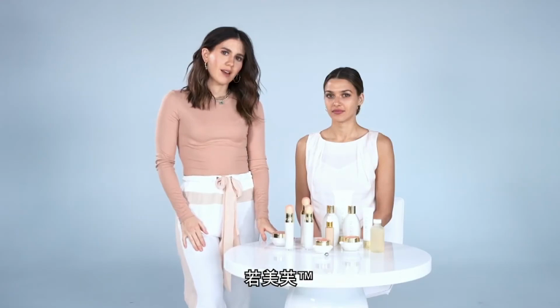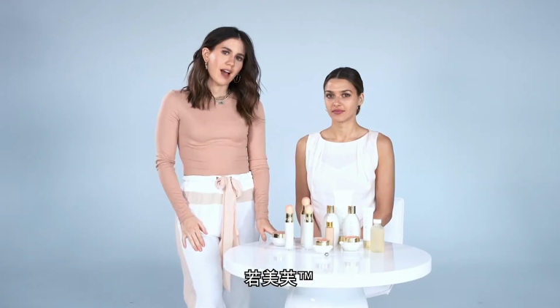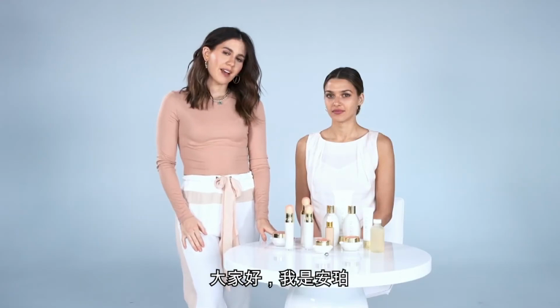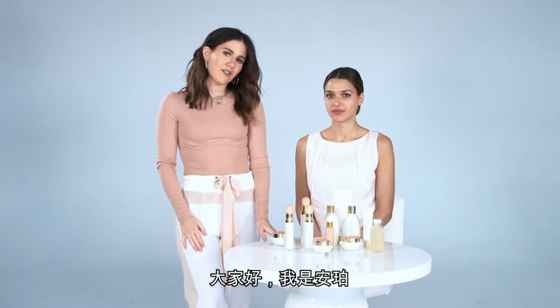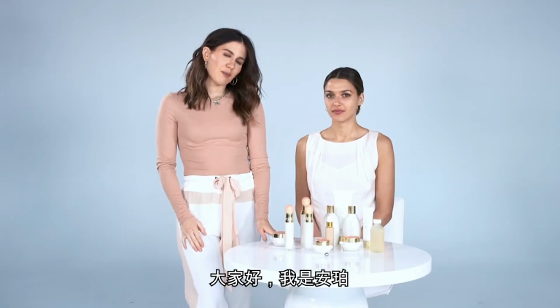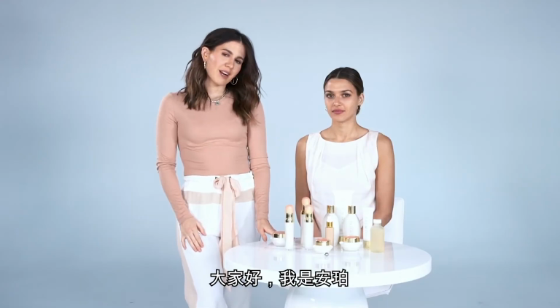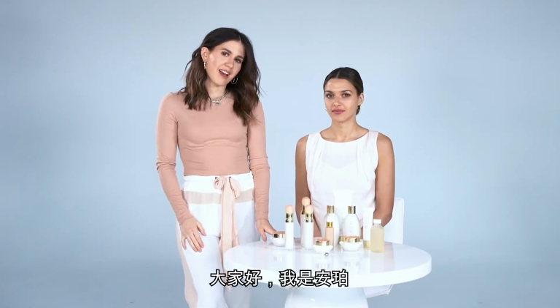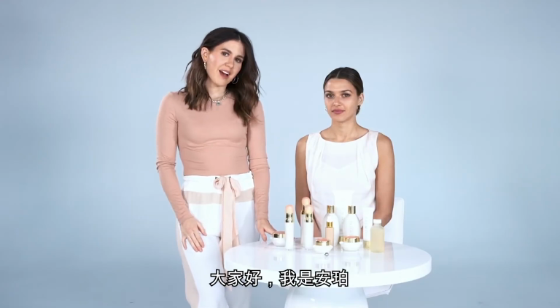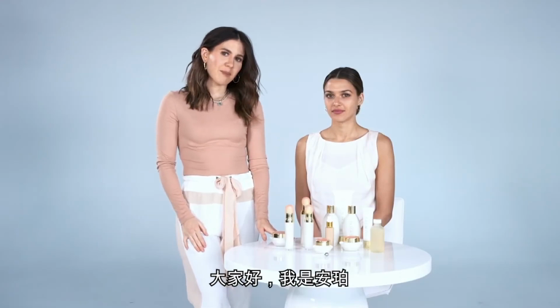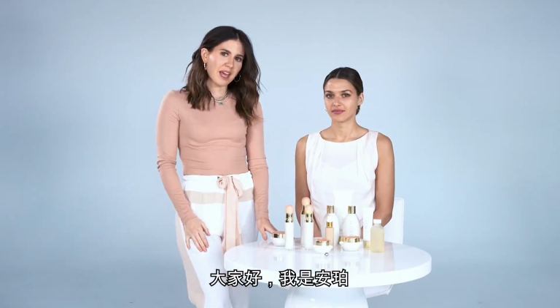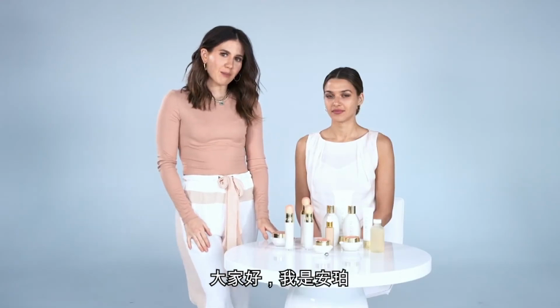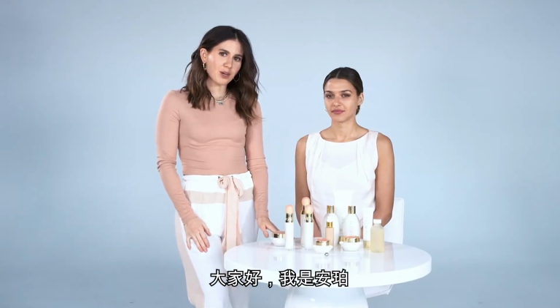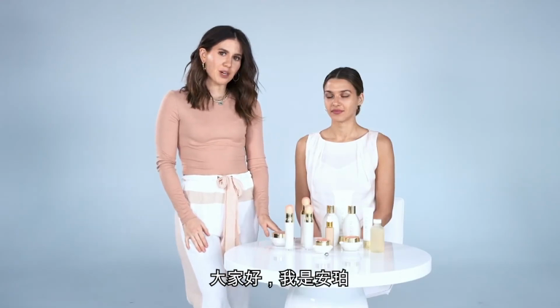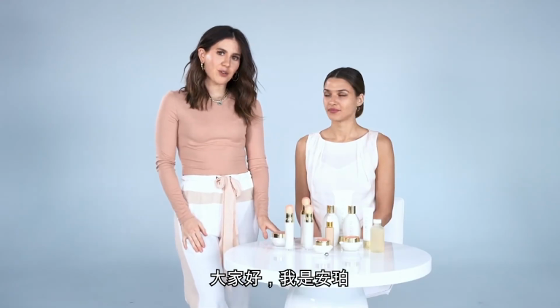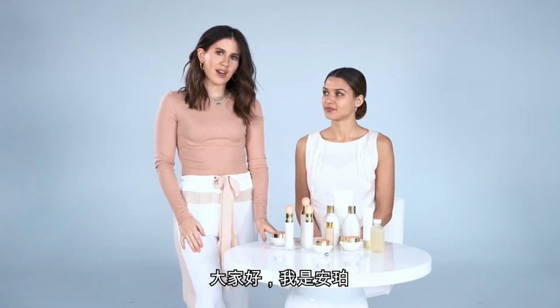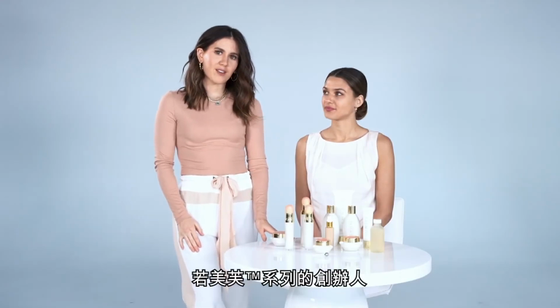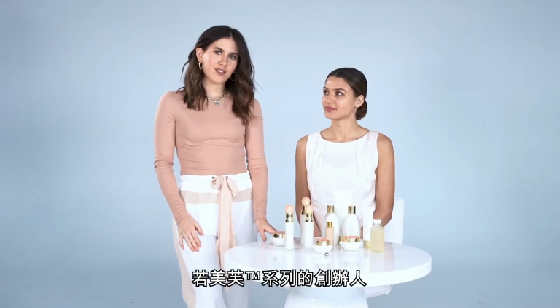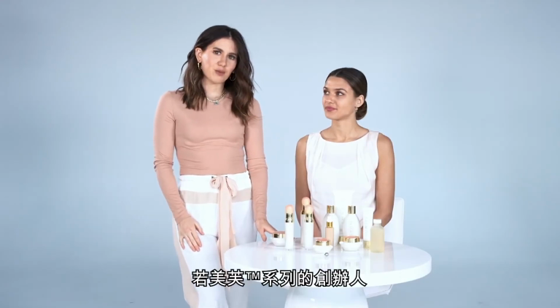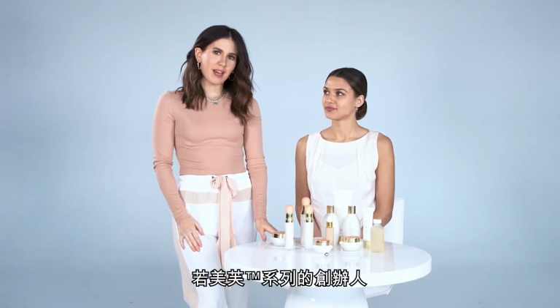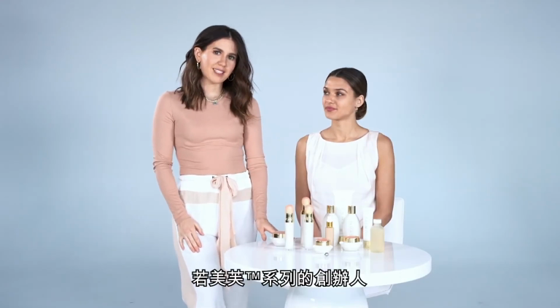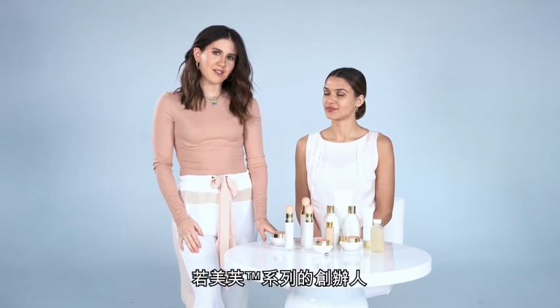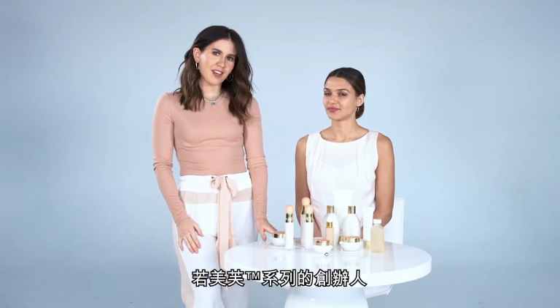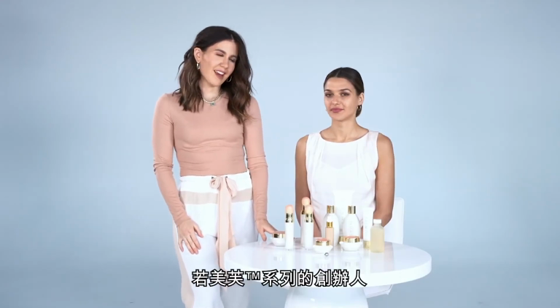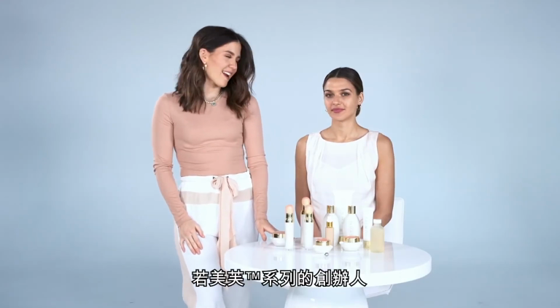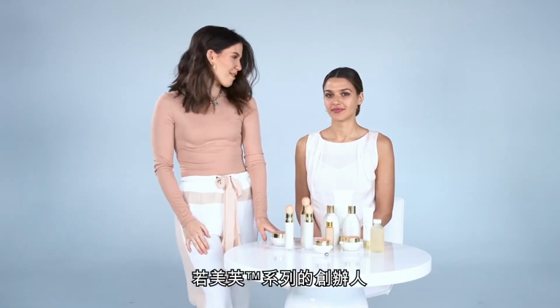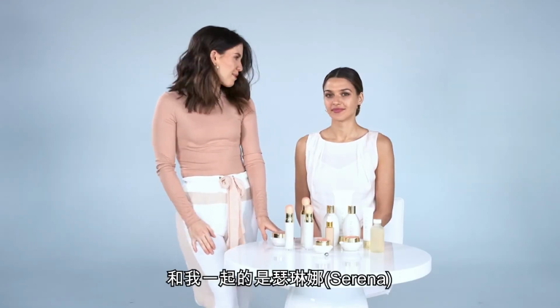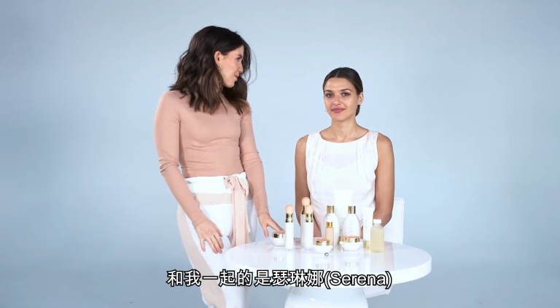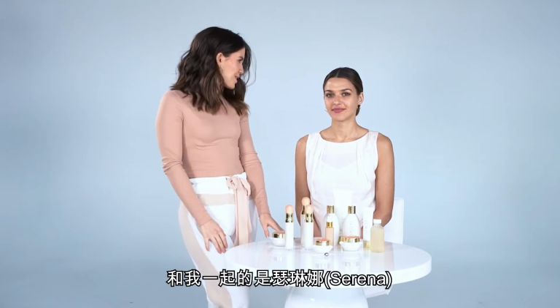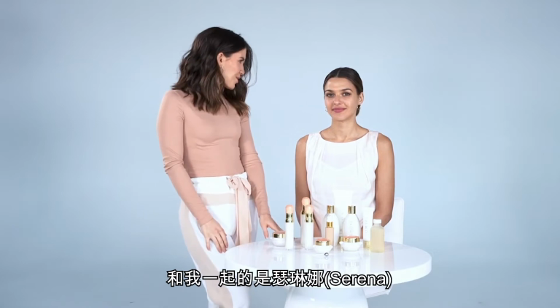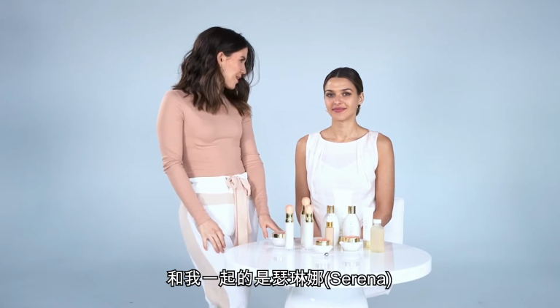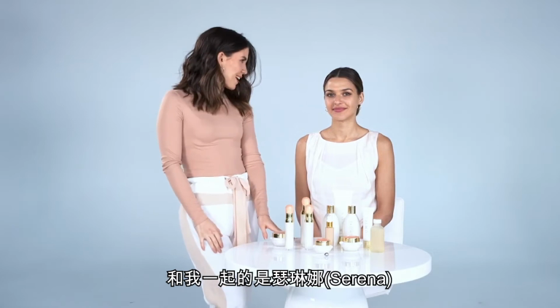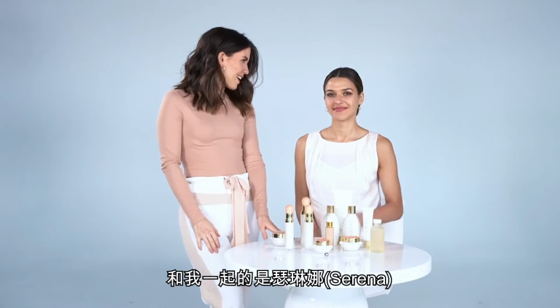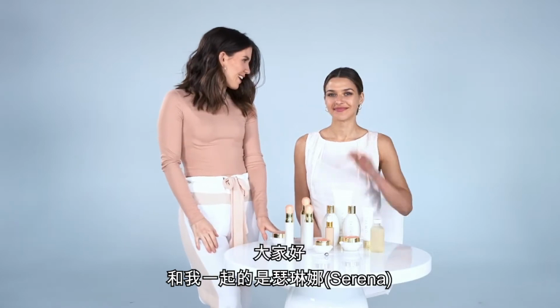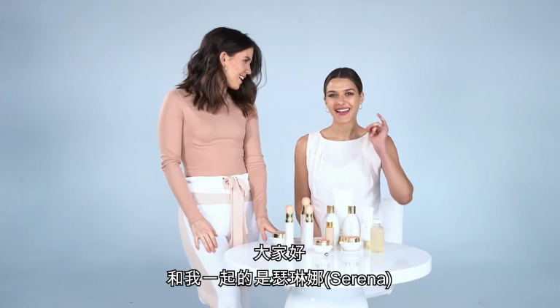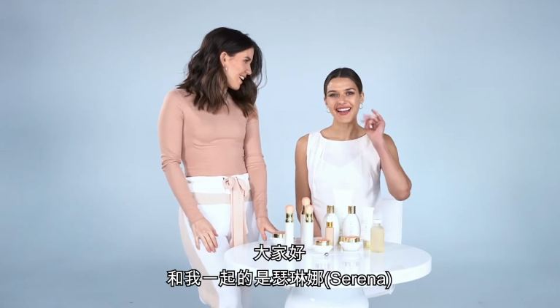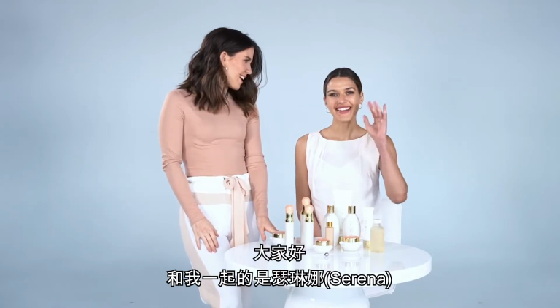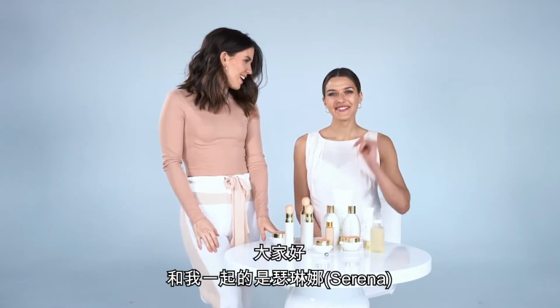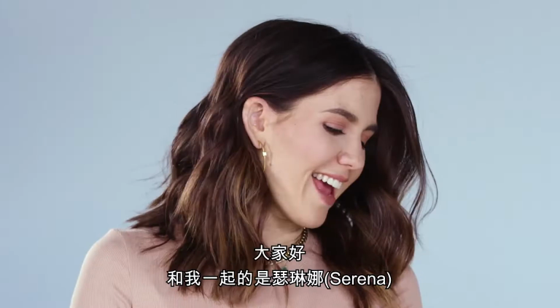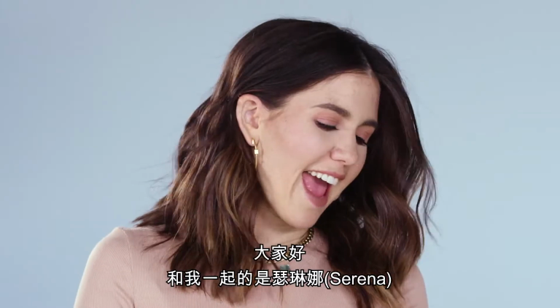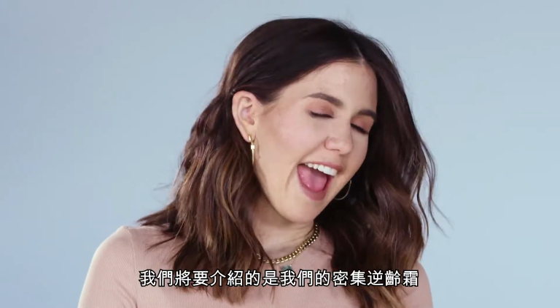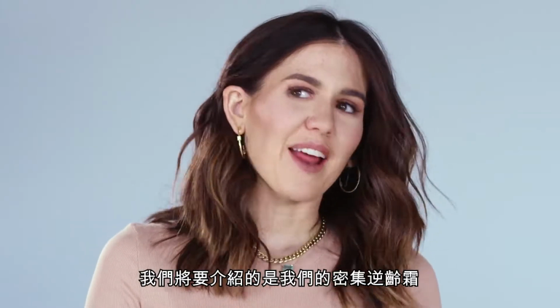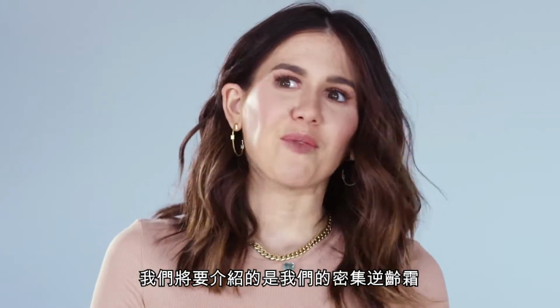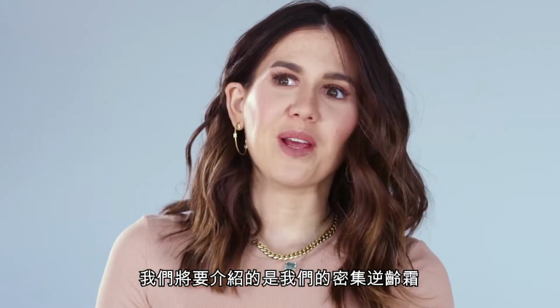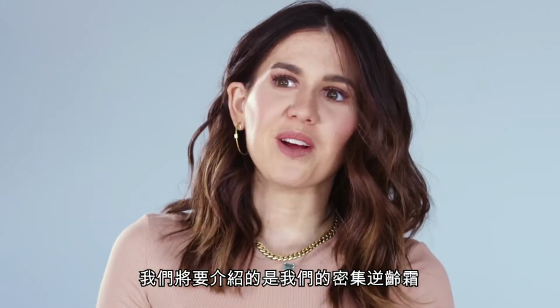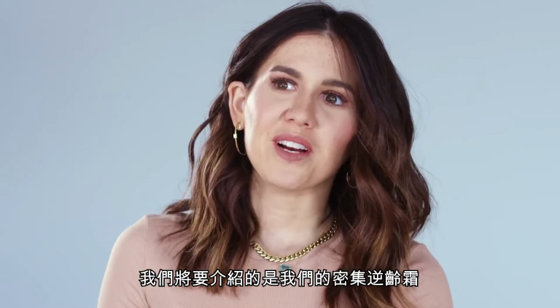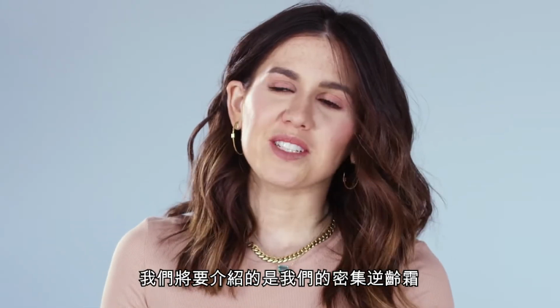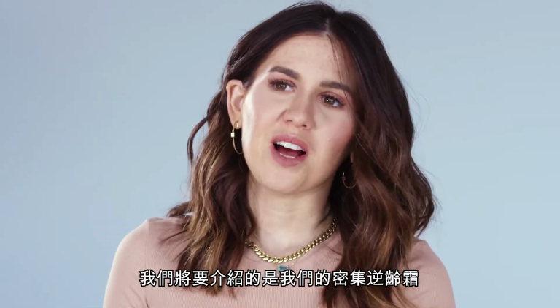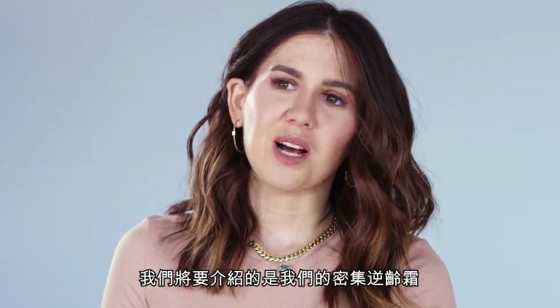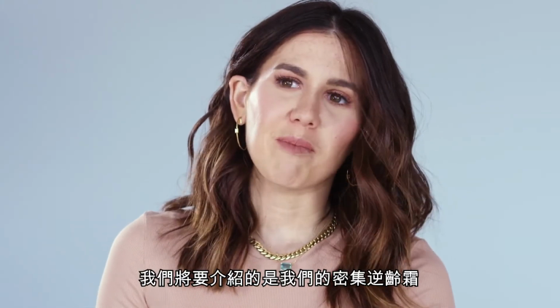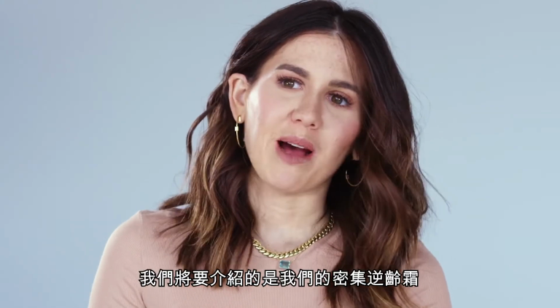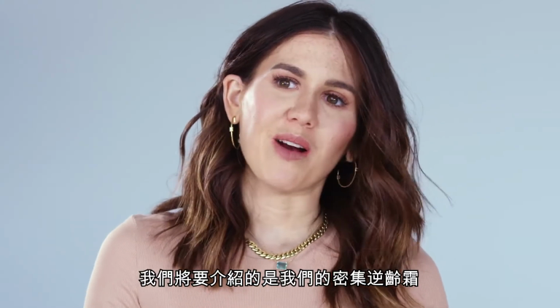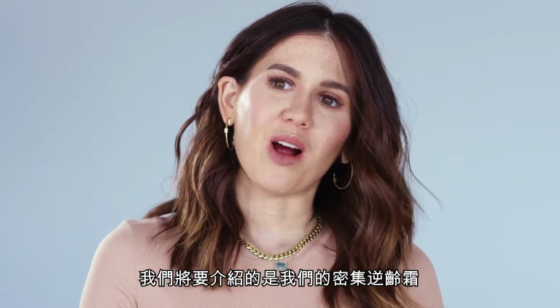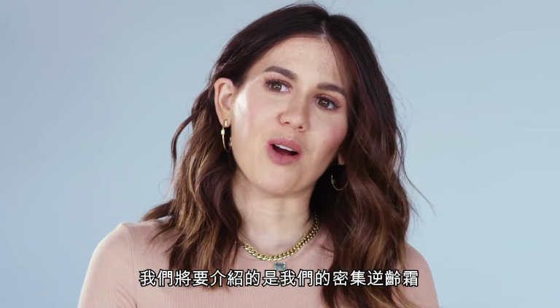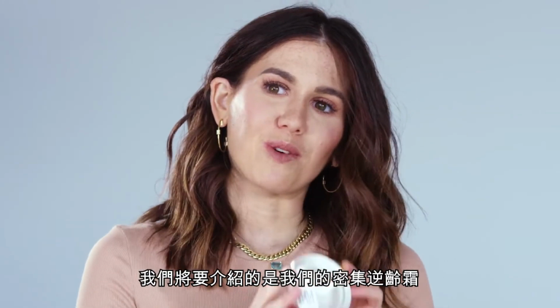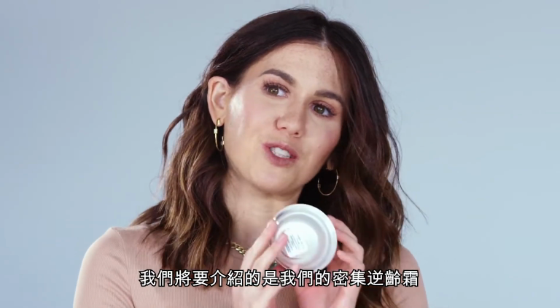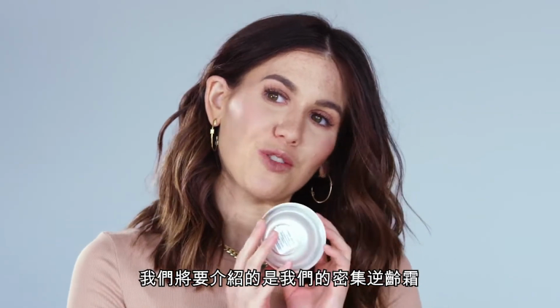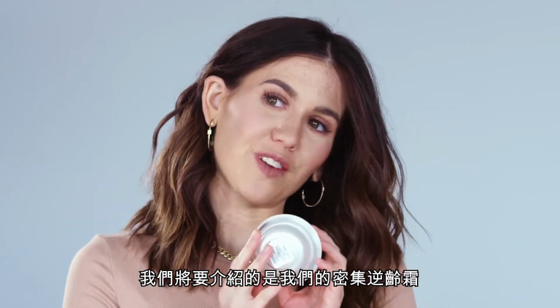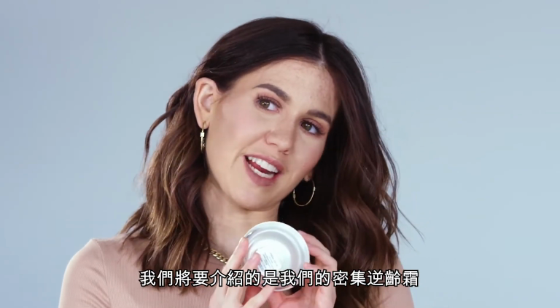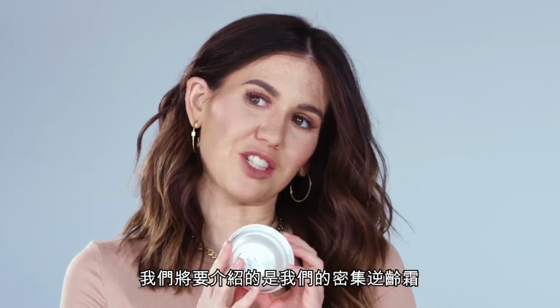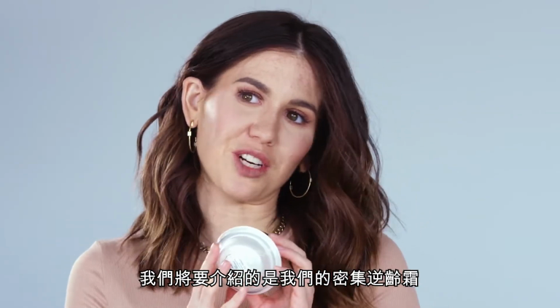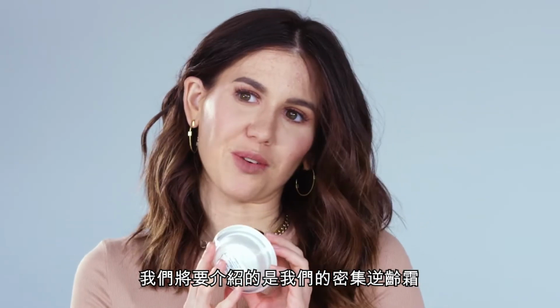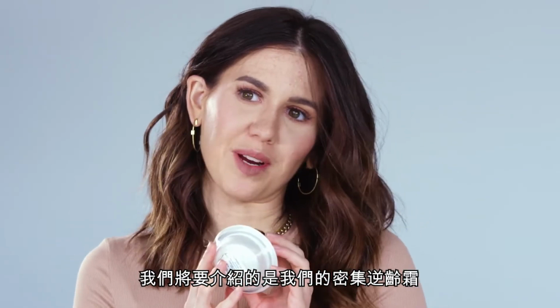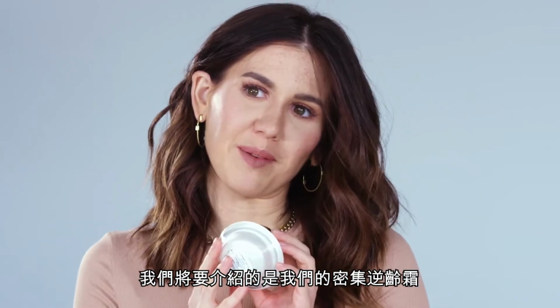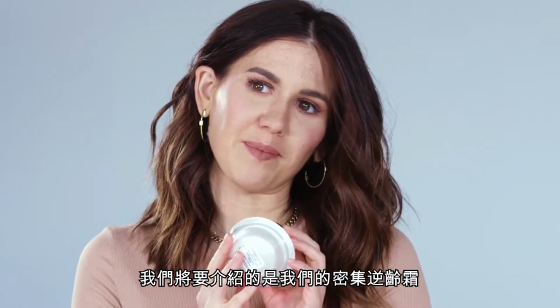Hi everybody, I'm Amber, creator of Lumiere de Vie, and I'm here with Serena, and we are going to talk about our rejuvenation cream.